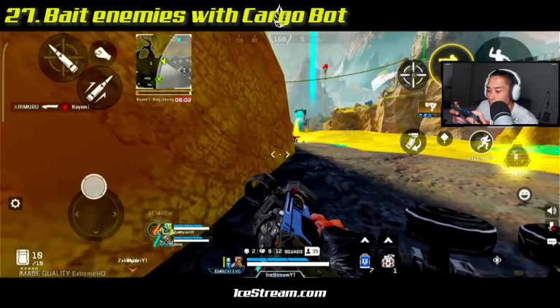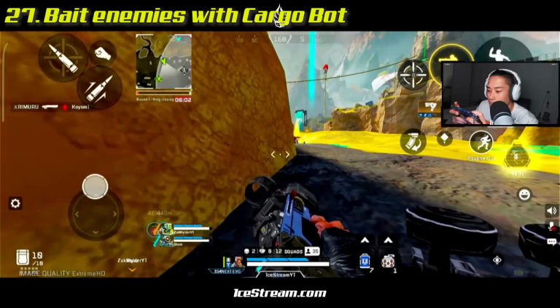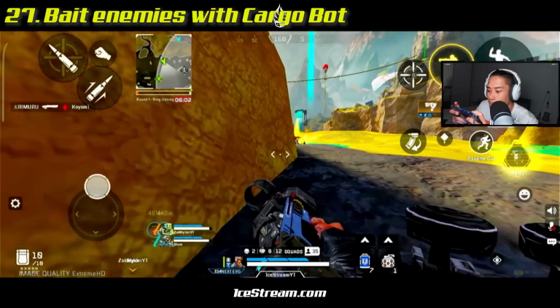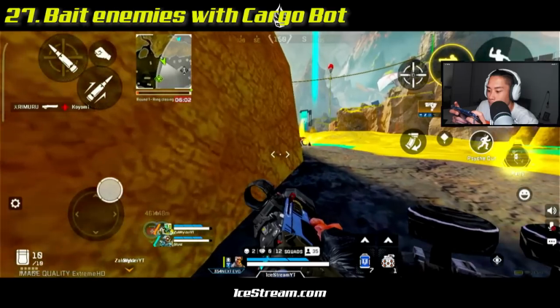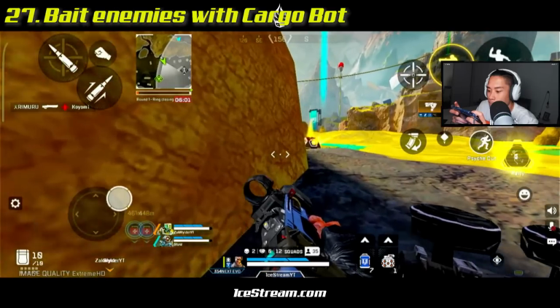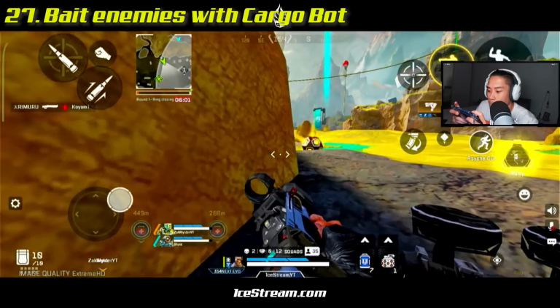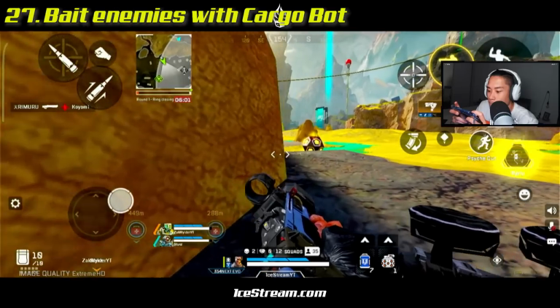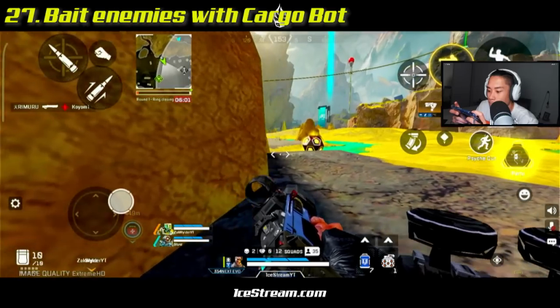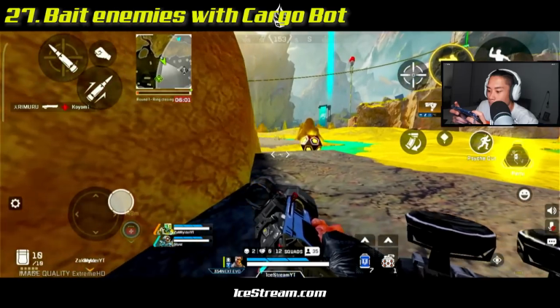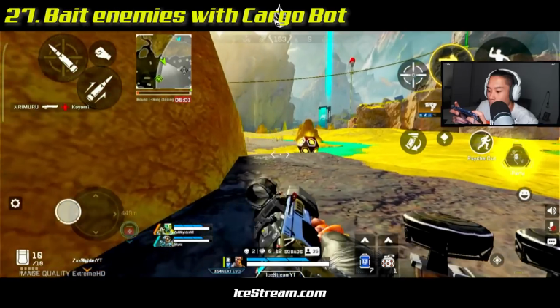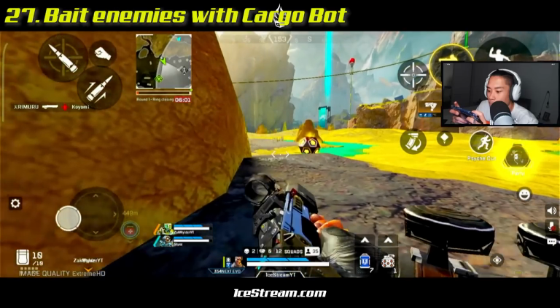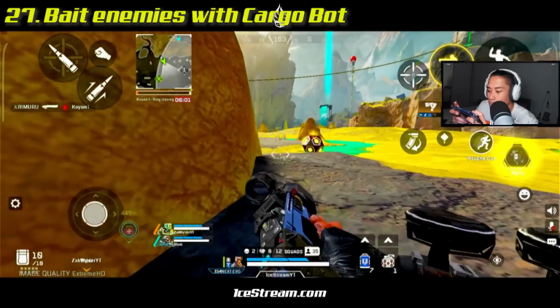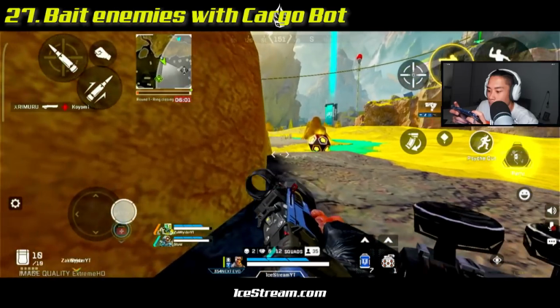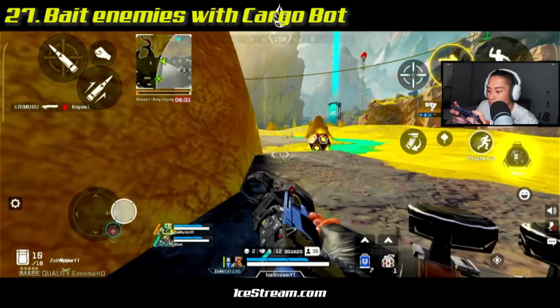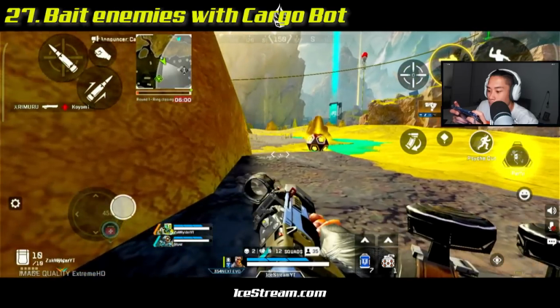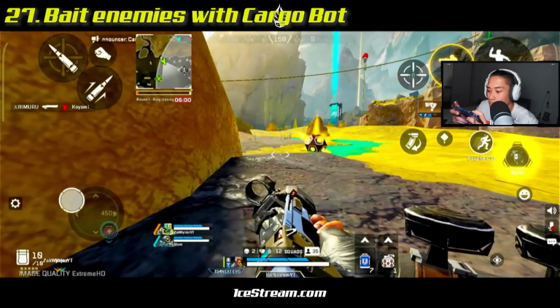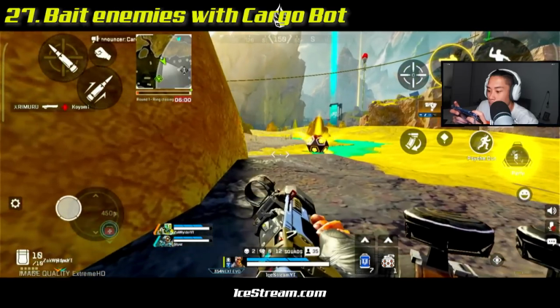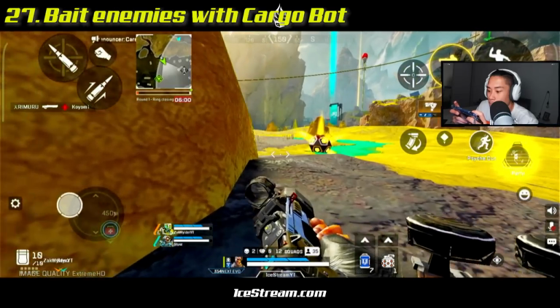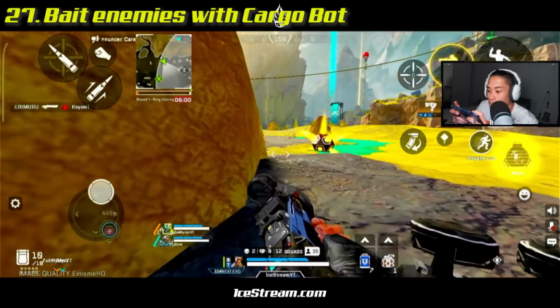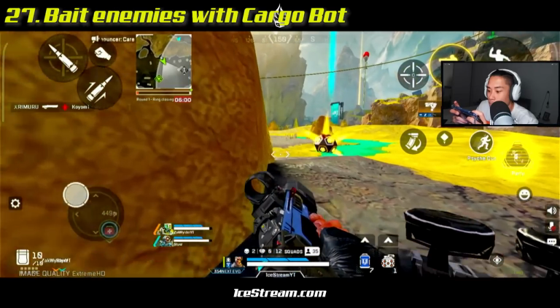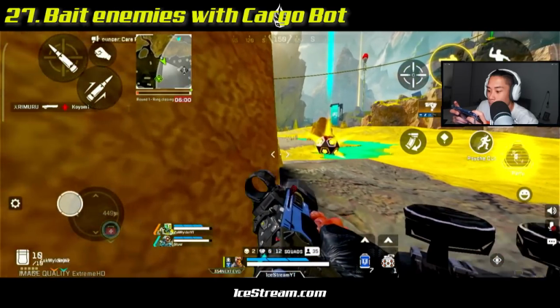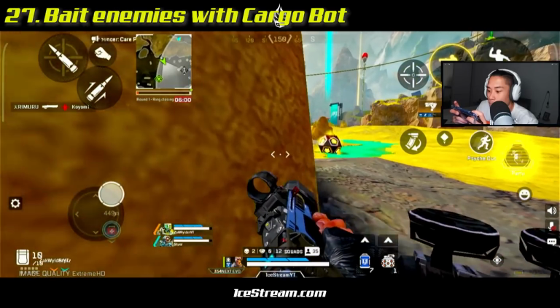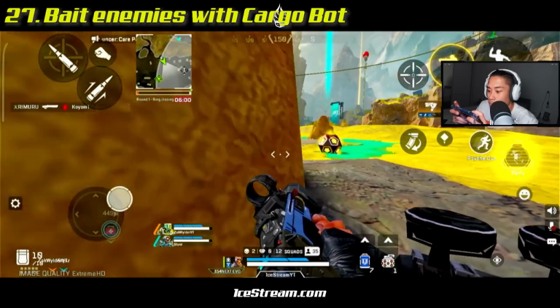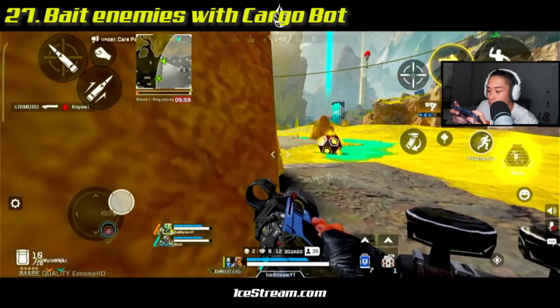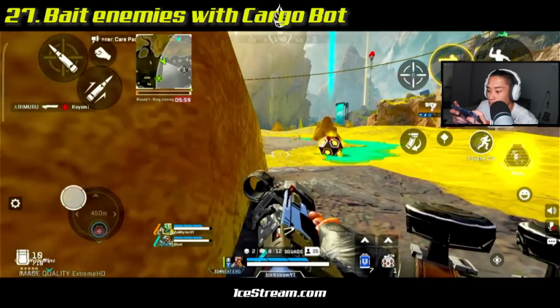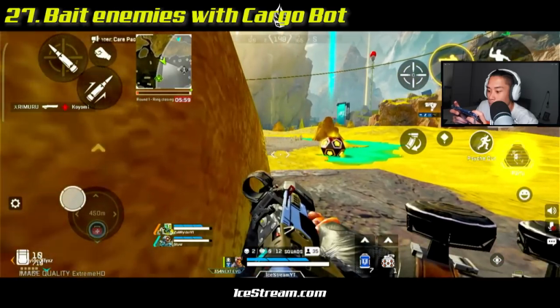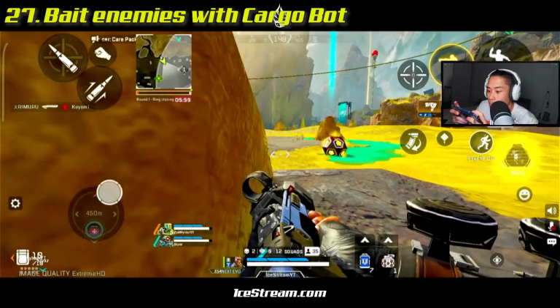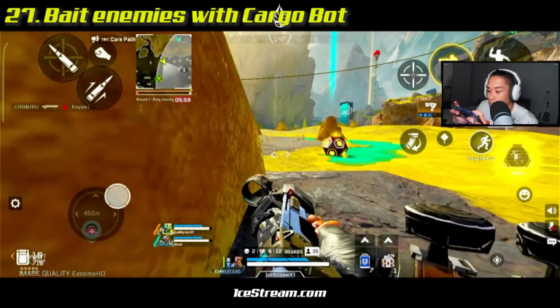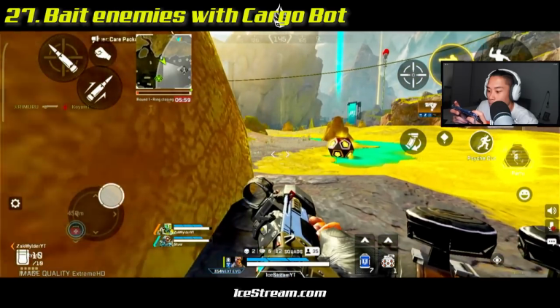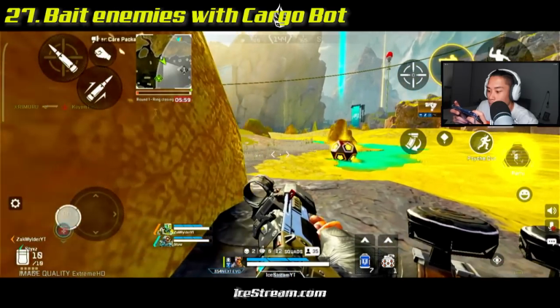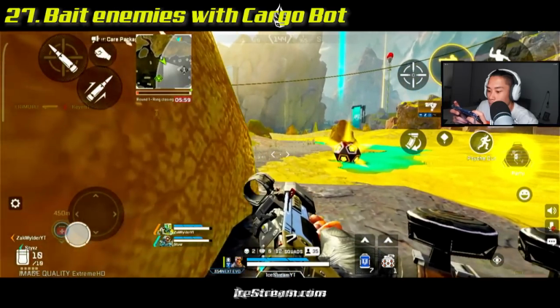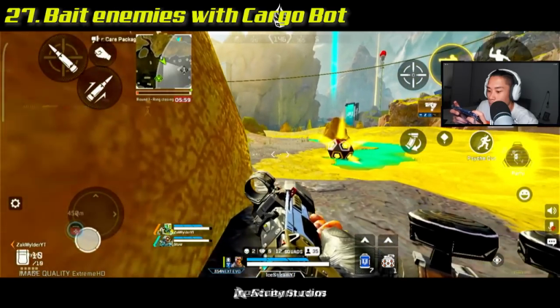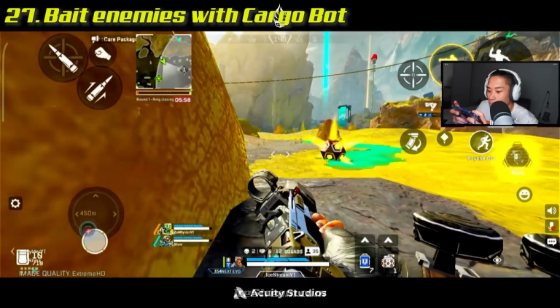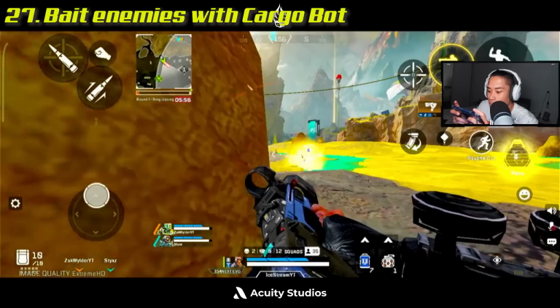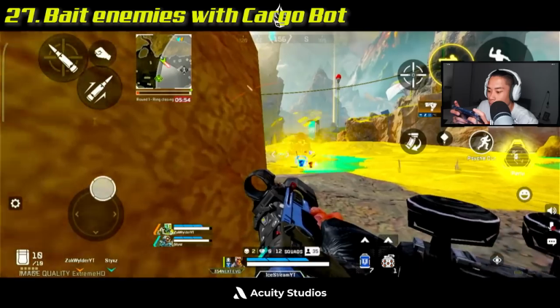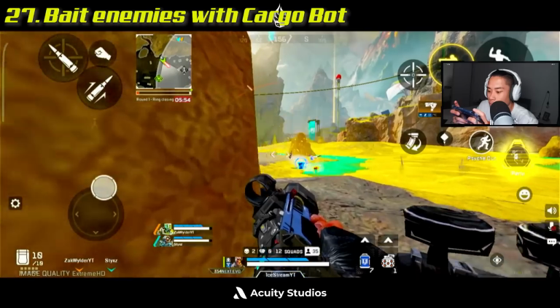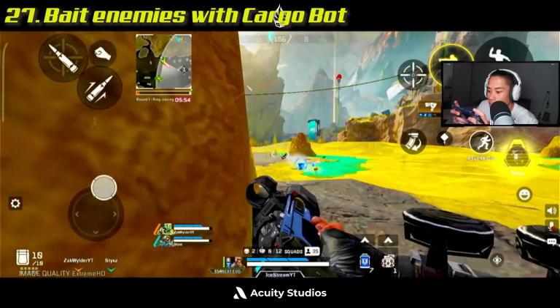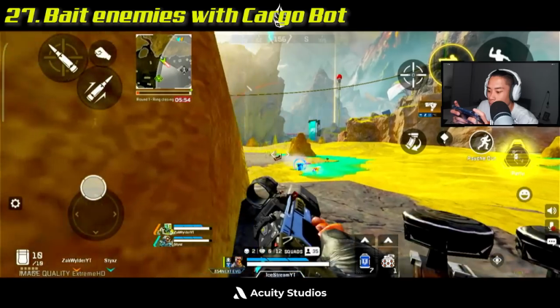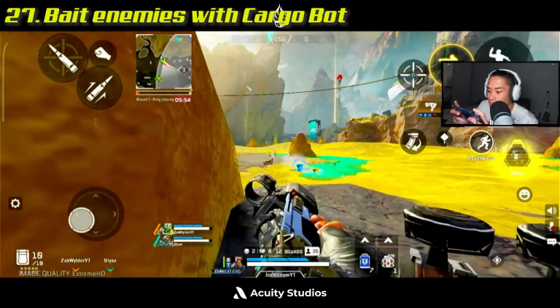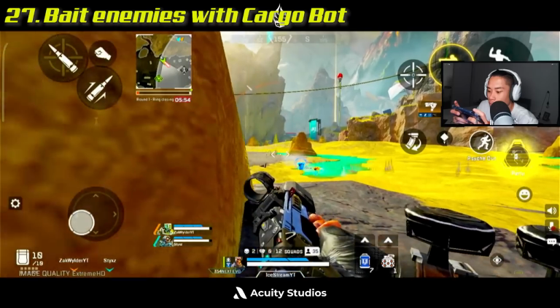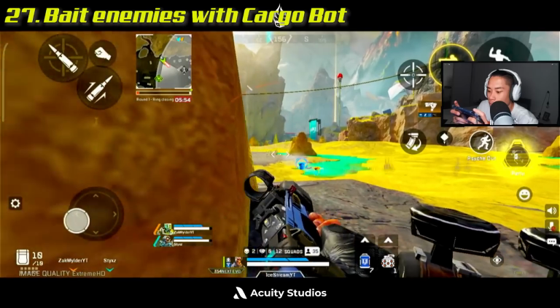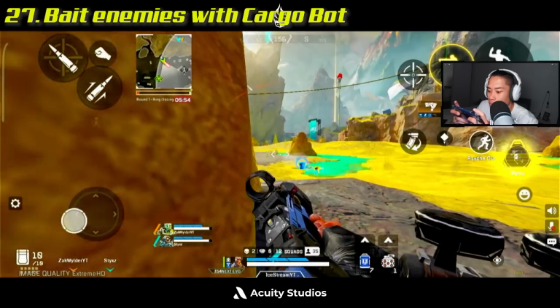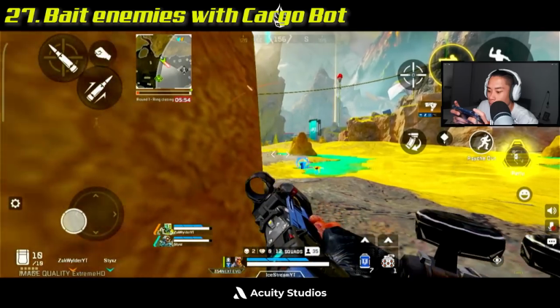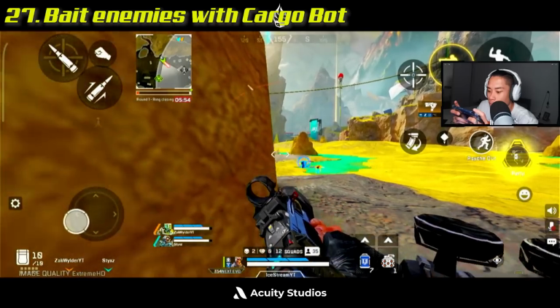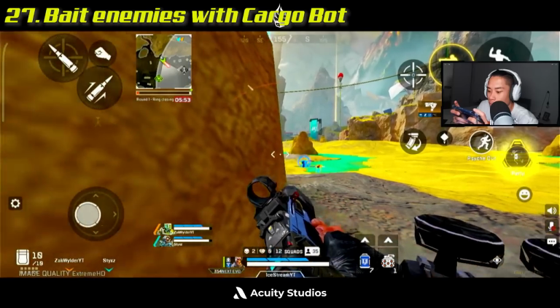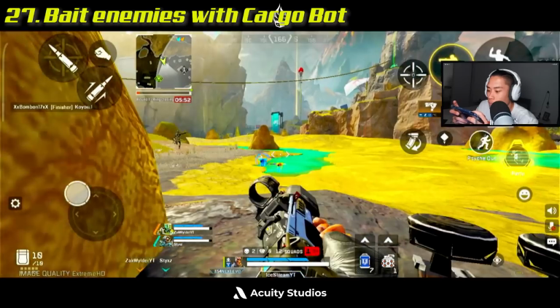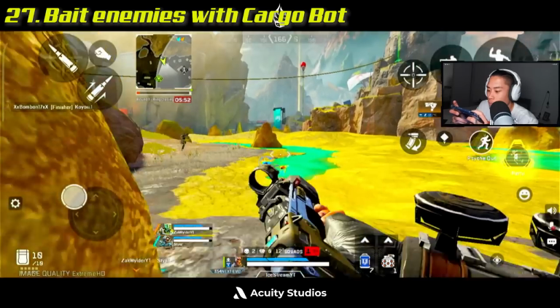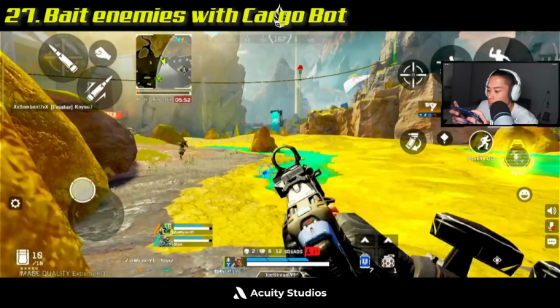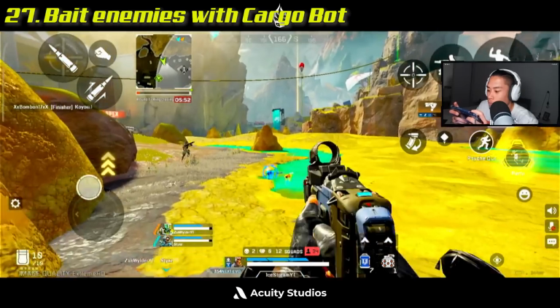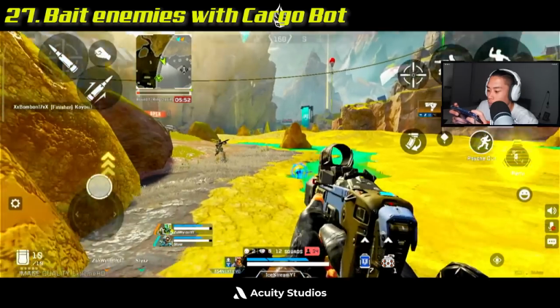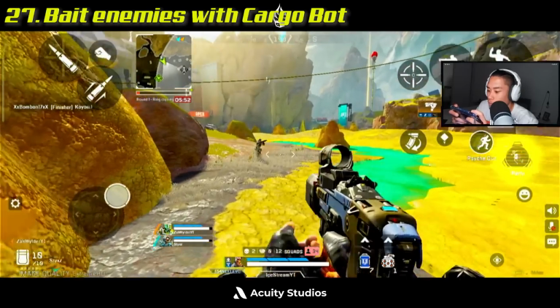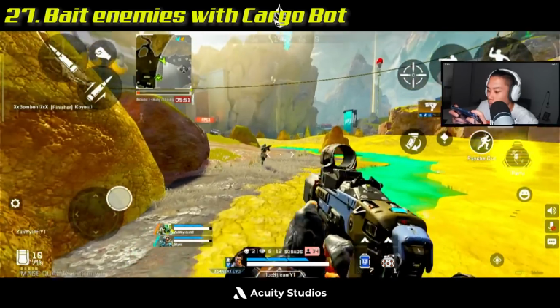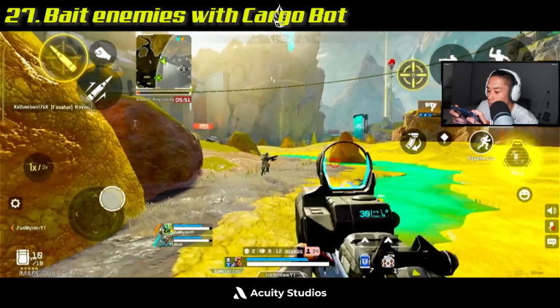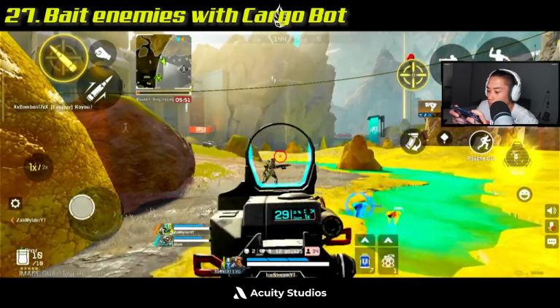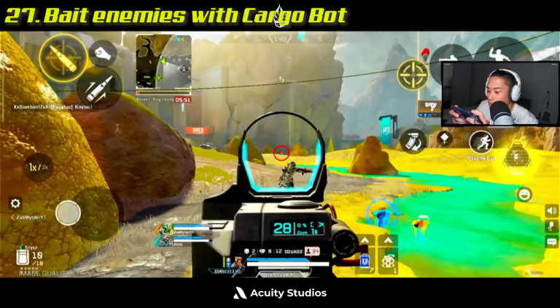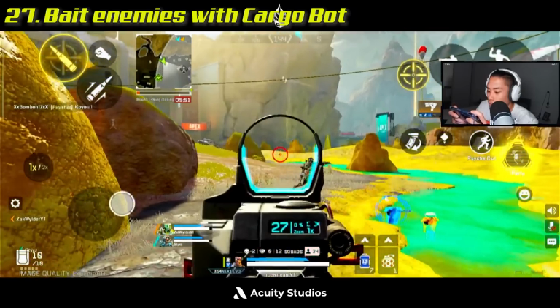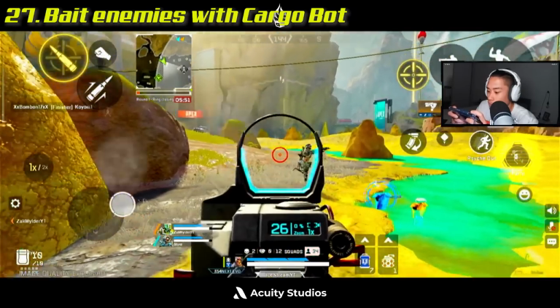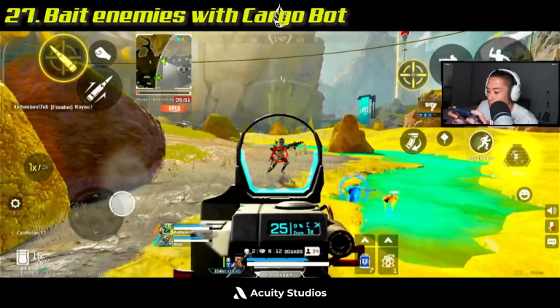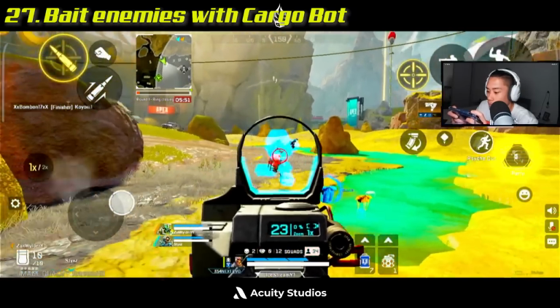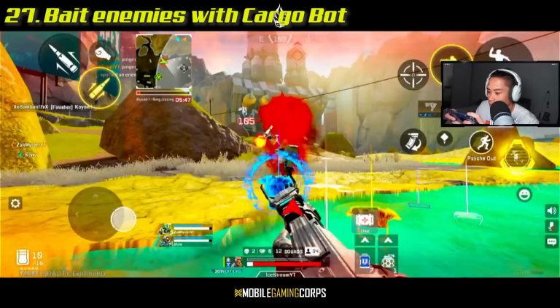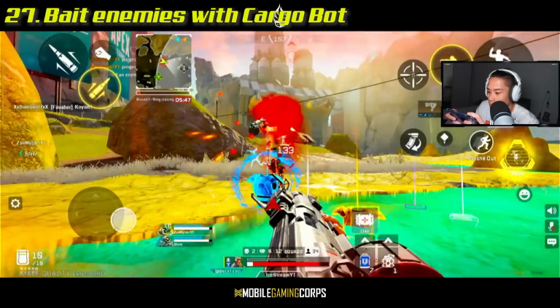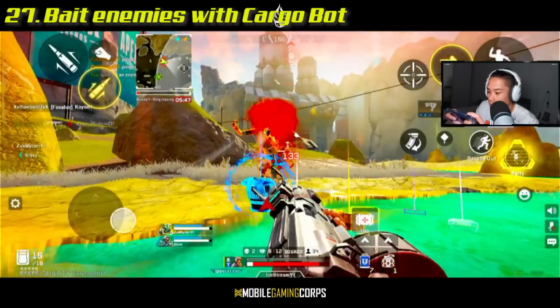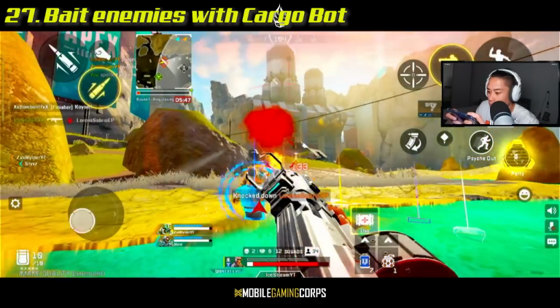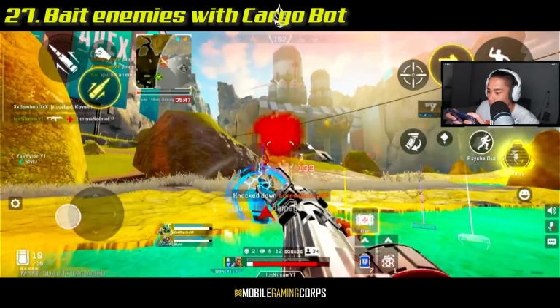You can use cargo bots as traps. Whenever someone shoots one down, wait on a corner, and when they start looting, pop them.